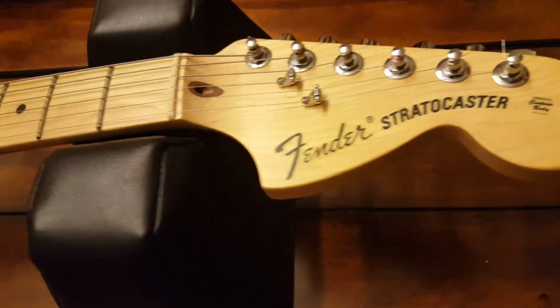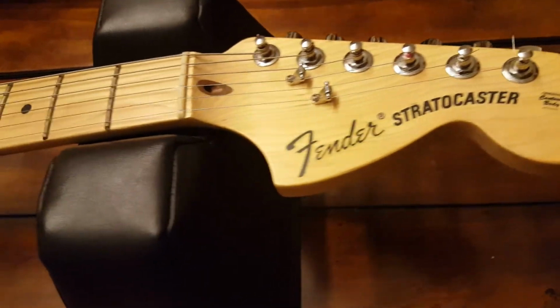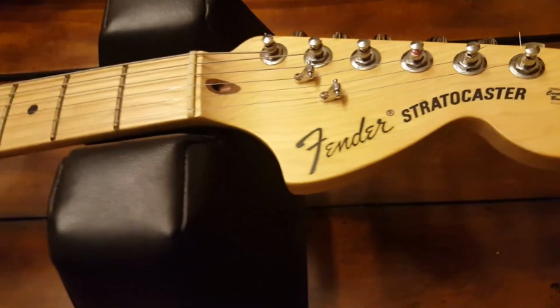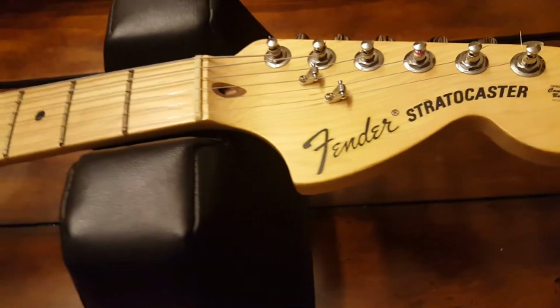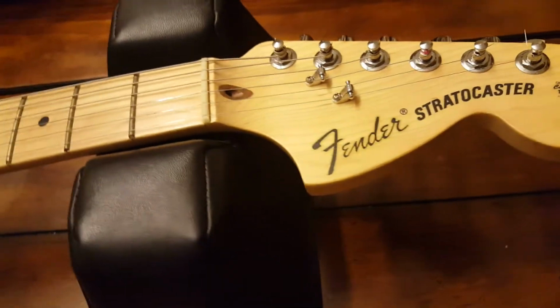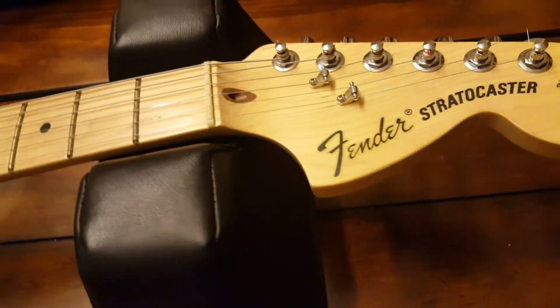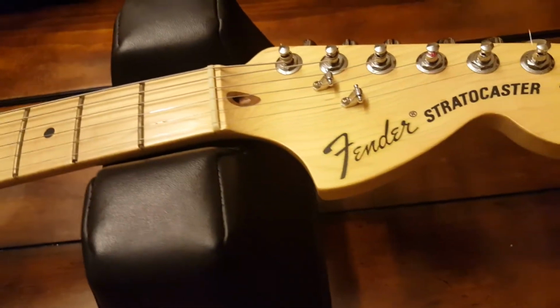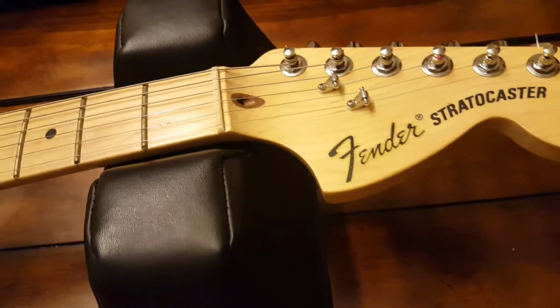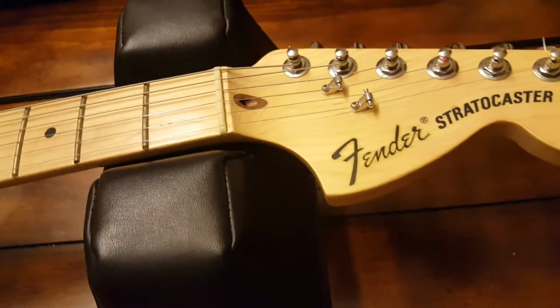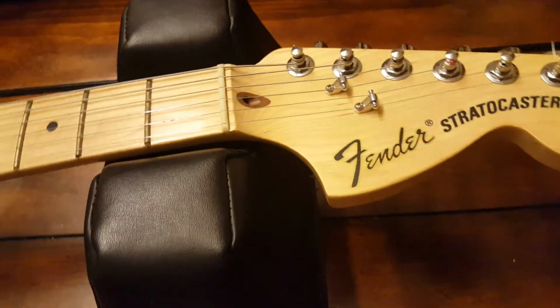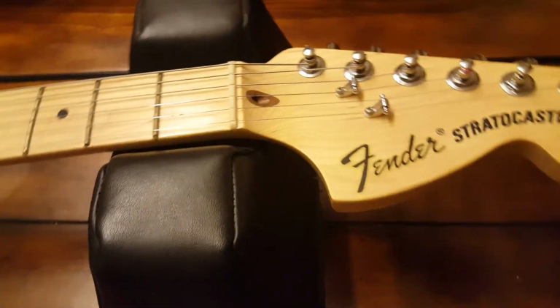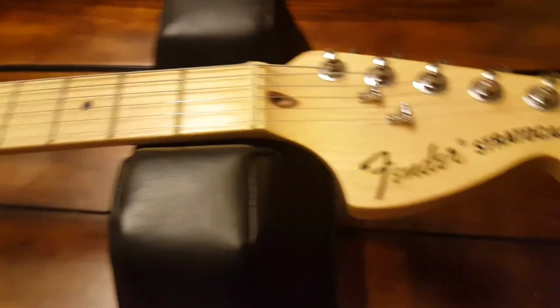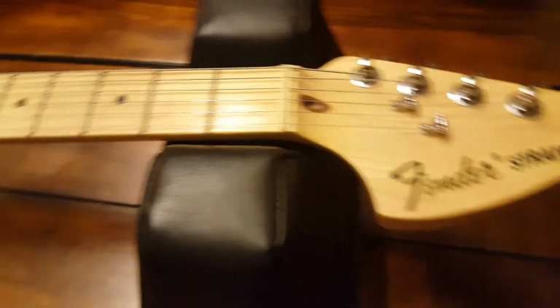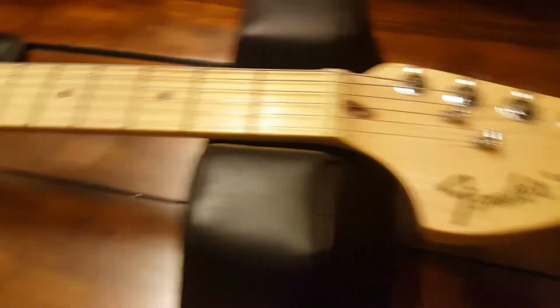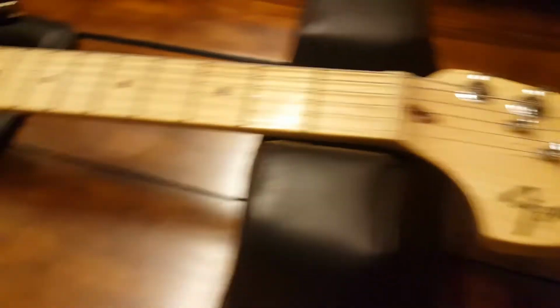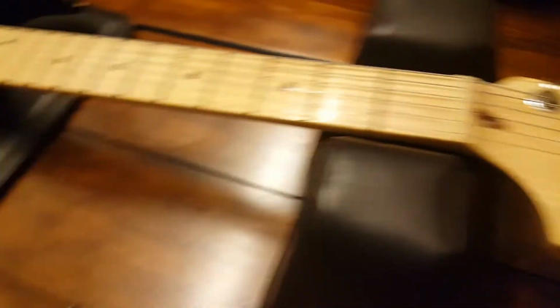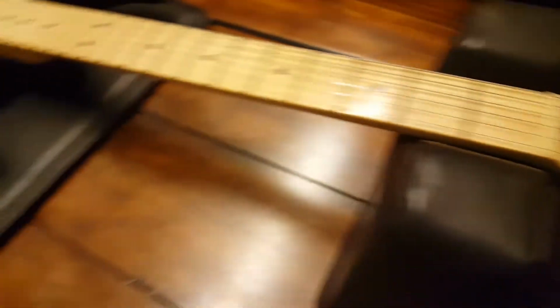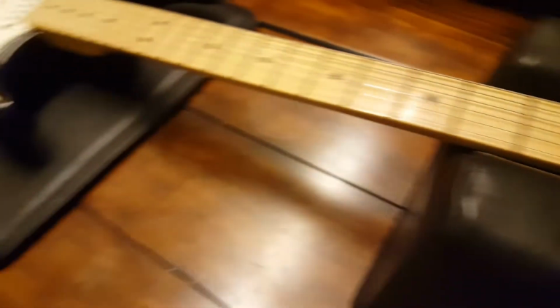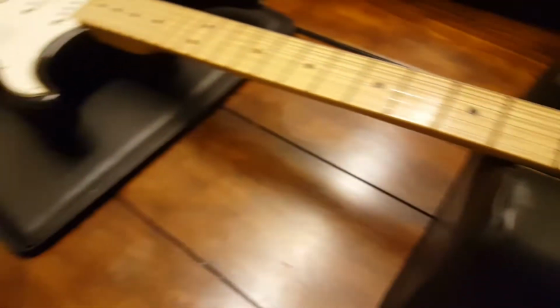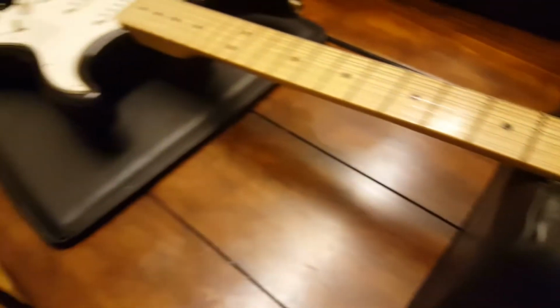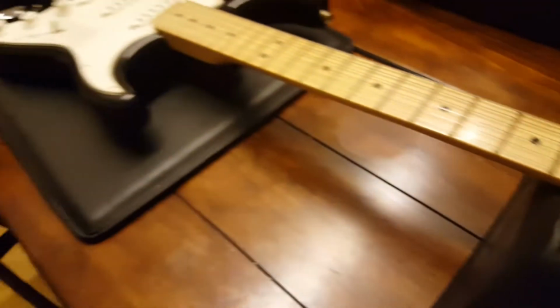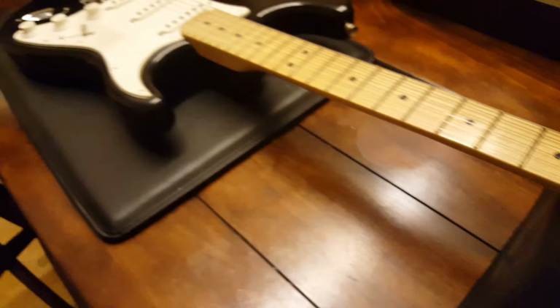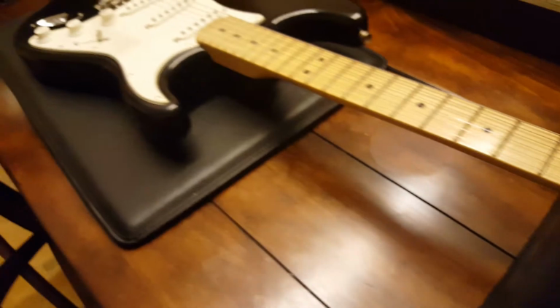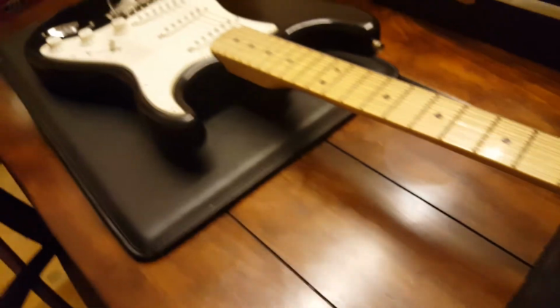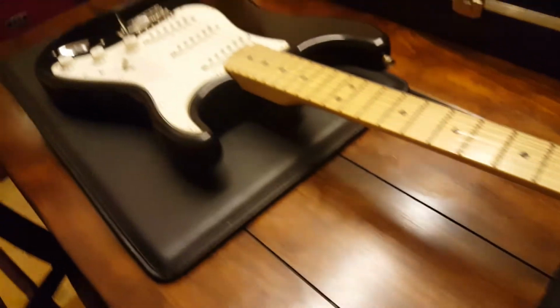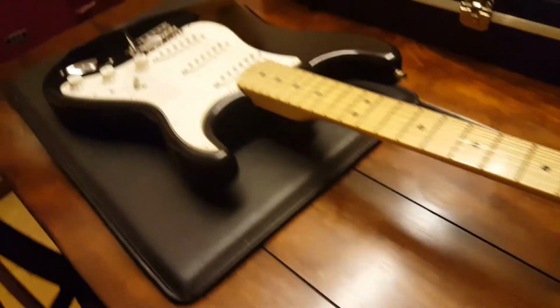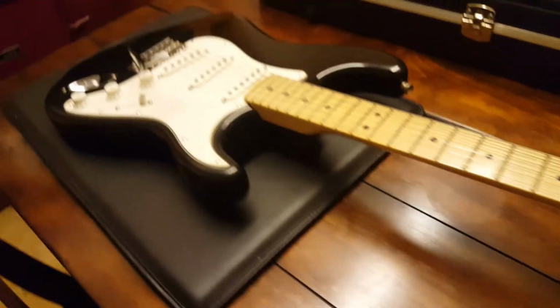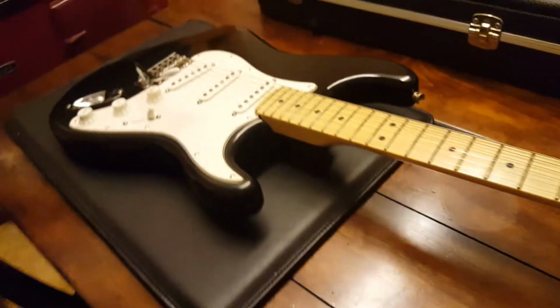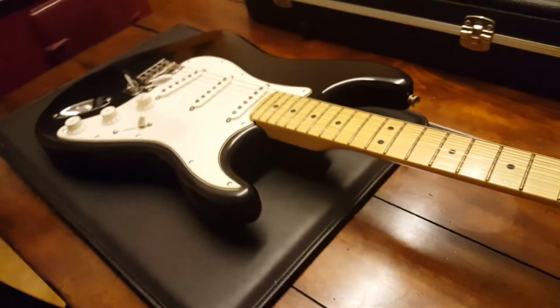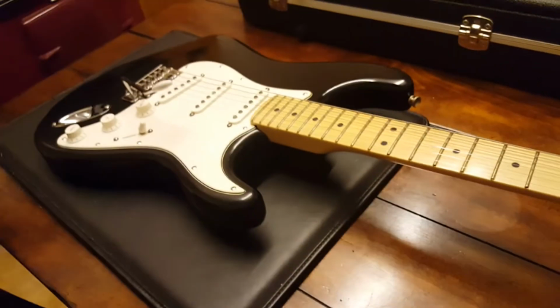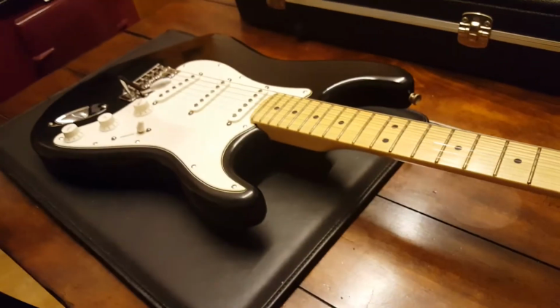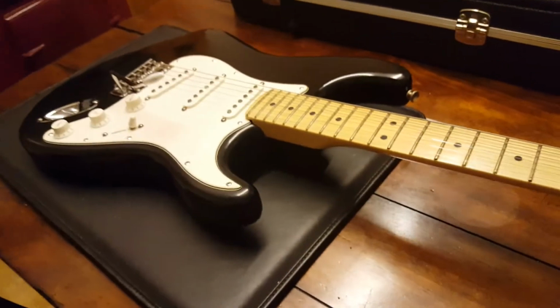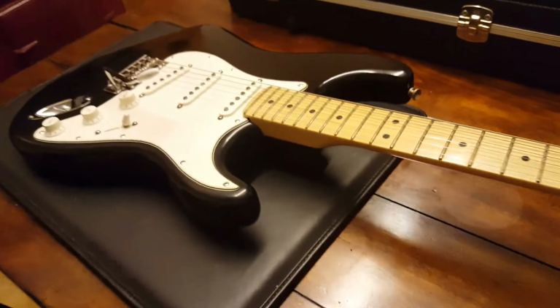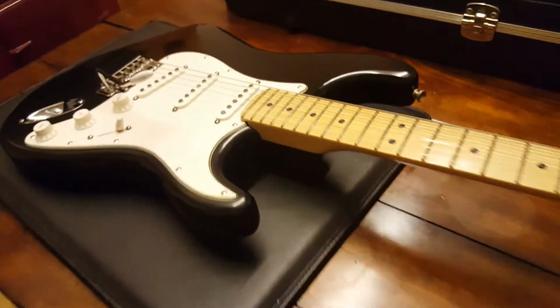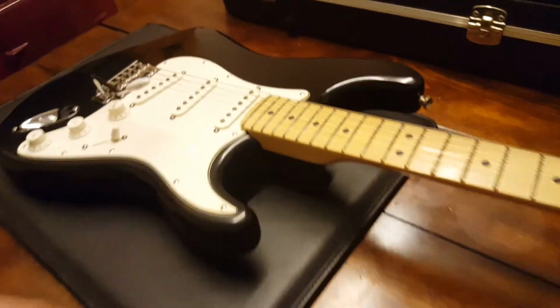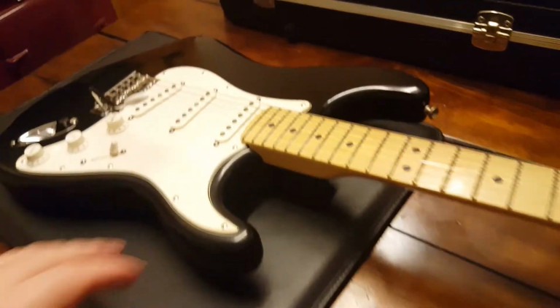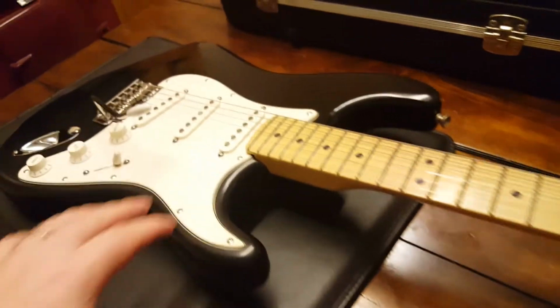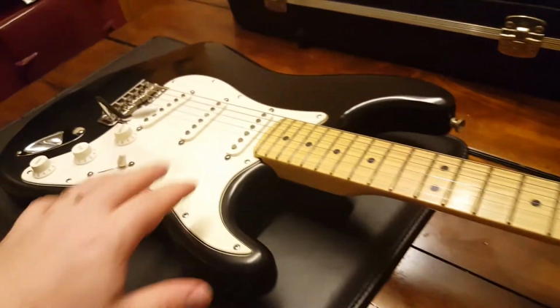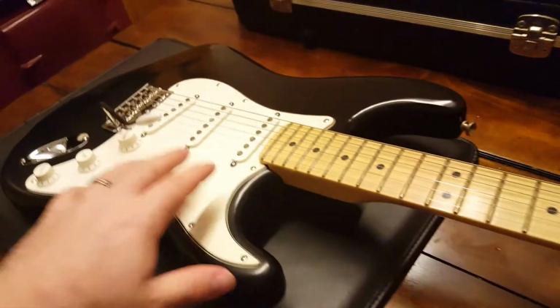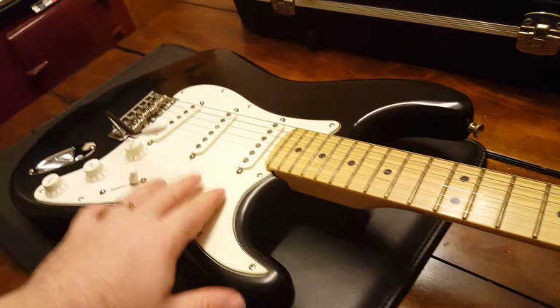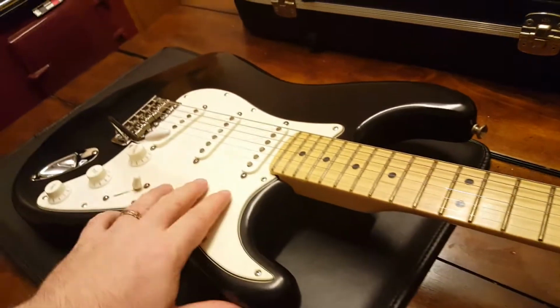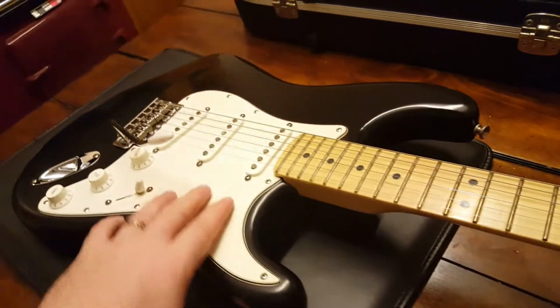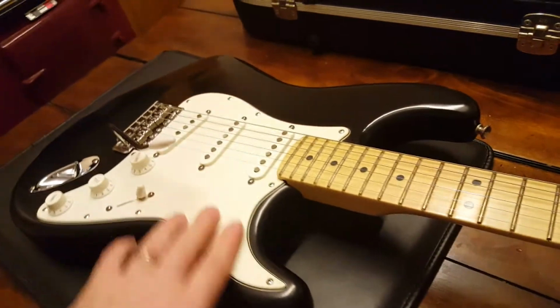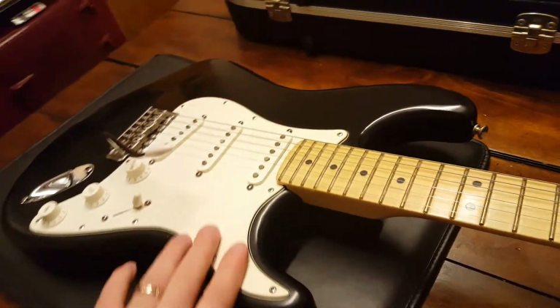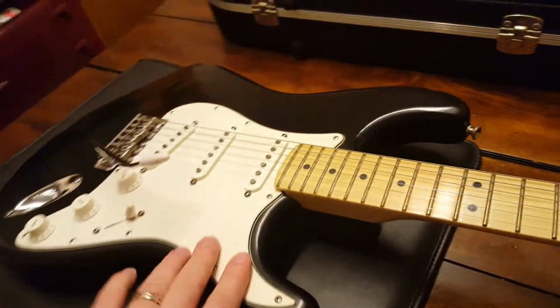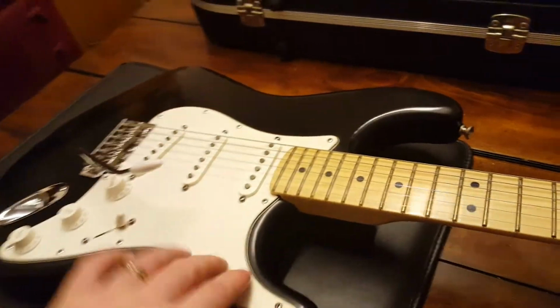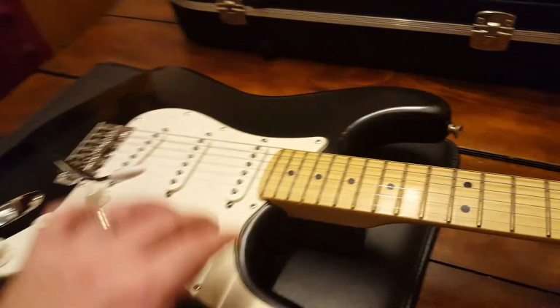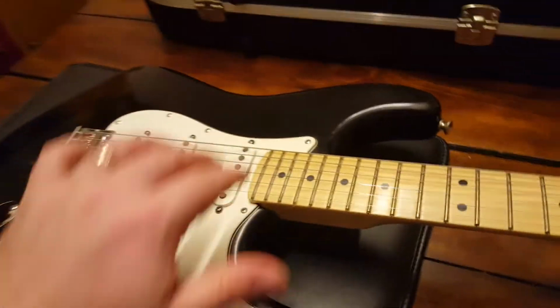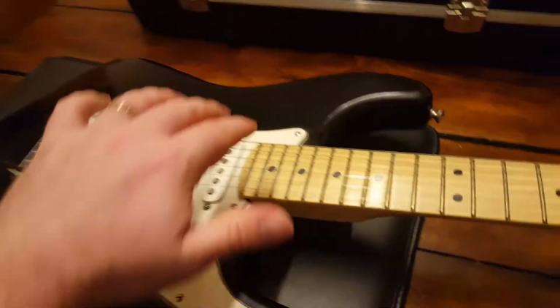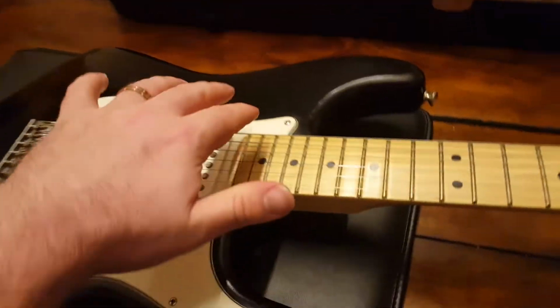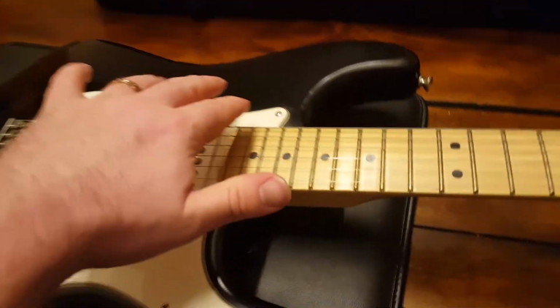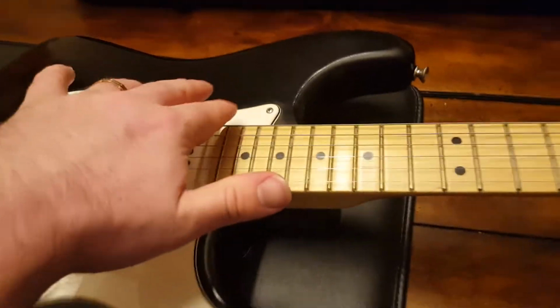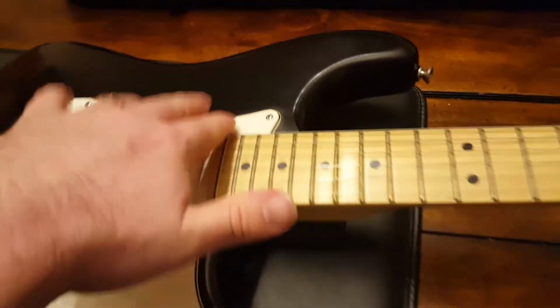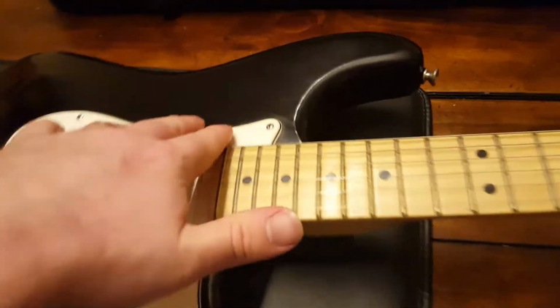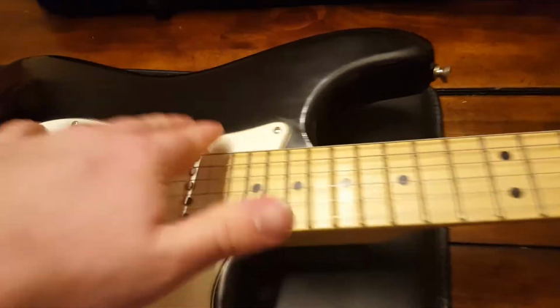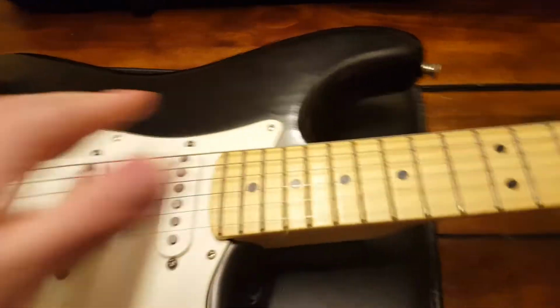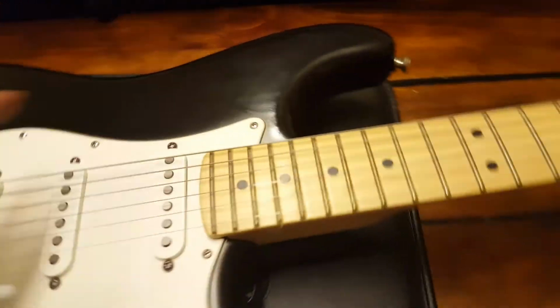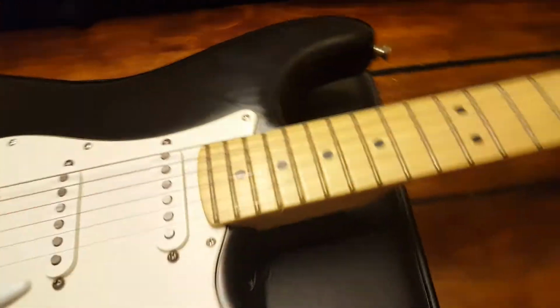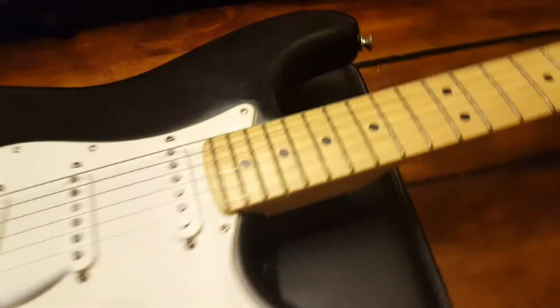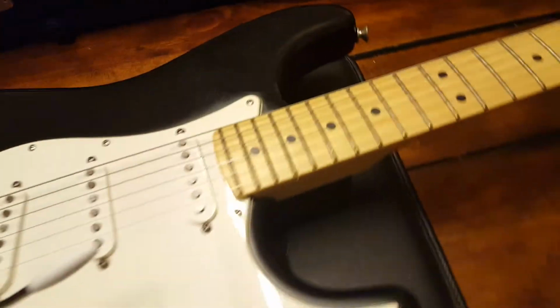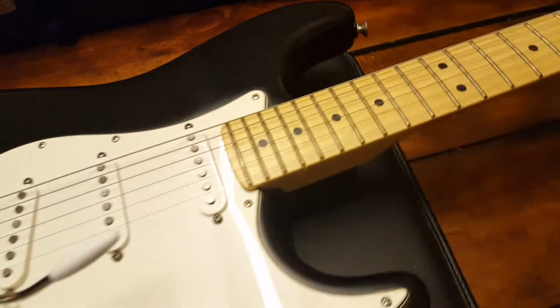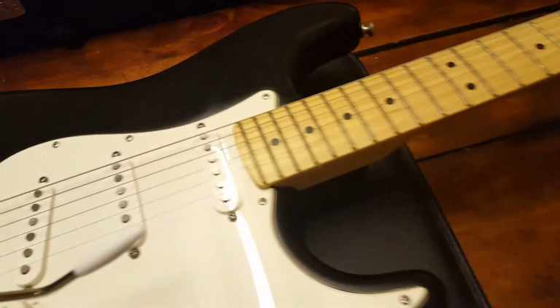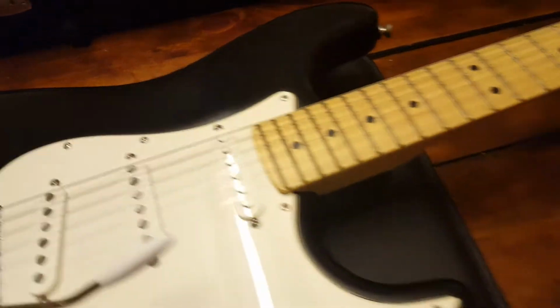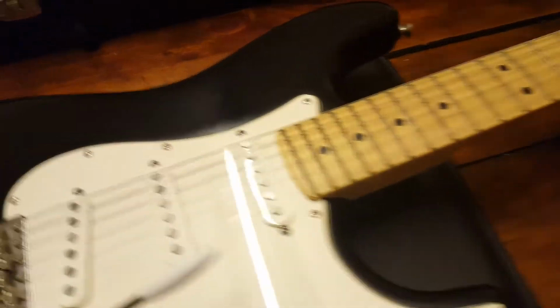Two are better than one, as many say. But even better, this gorgeous tuxedo black nitrocellulose finish.